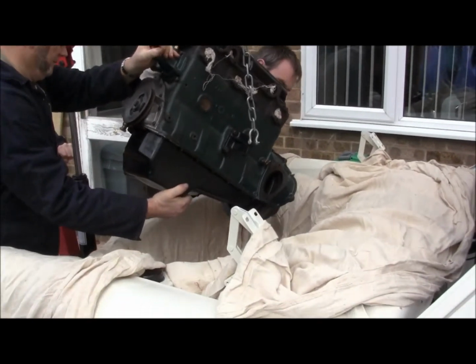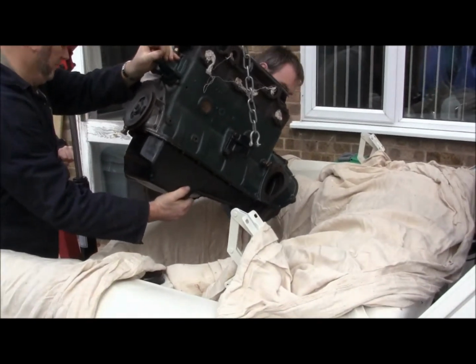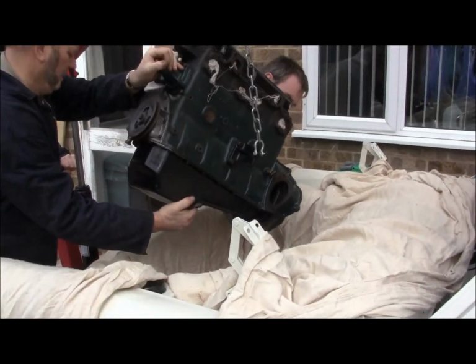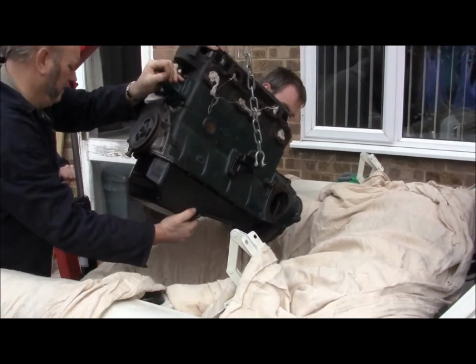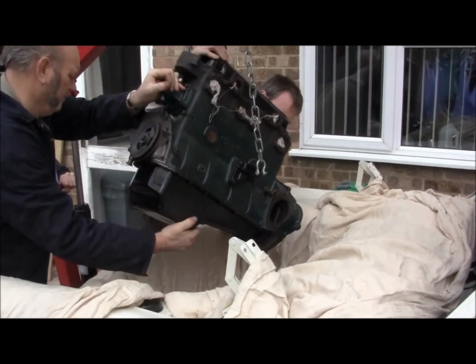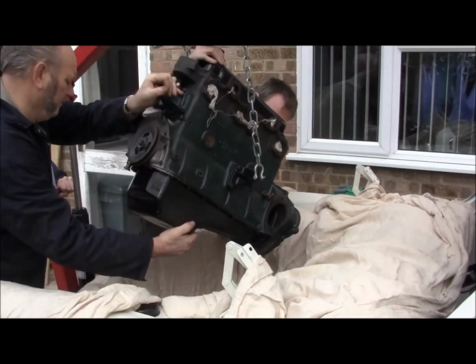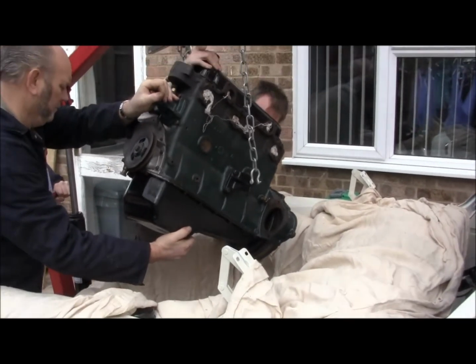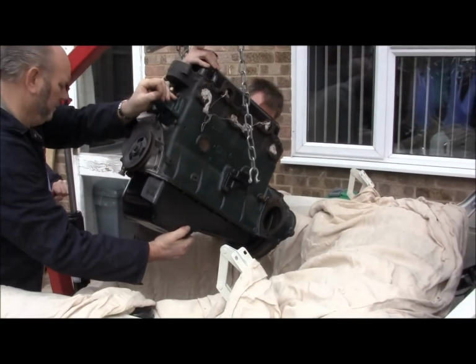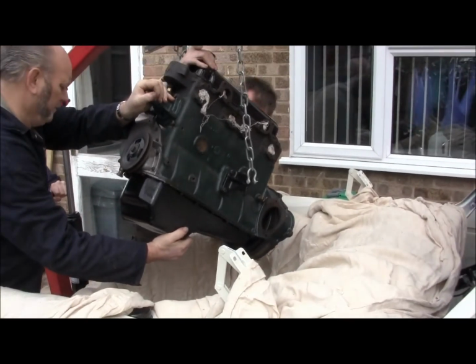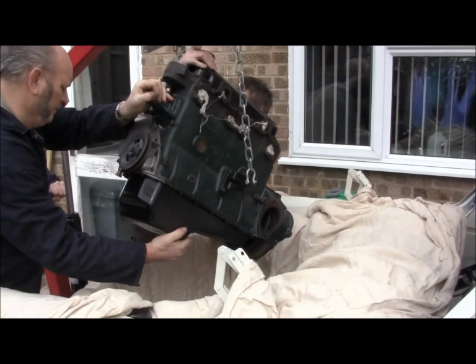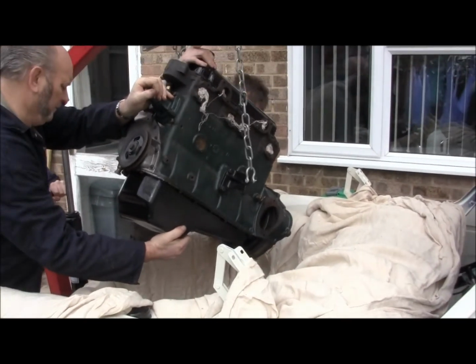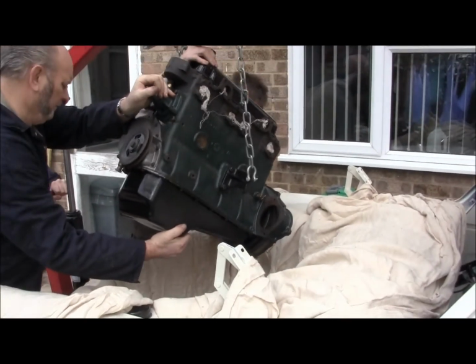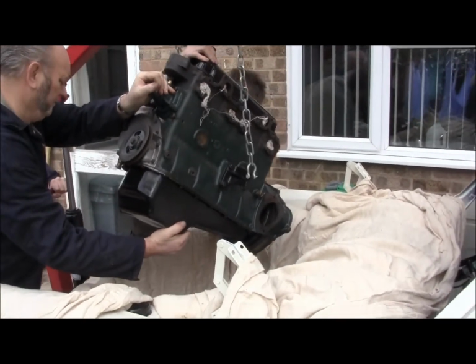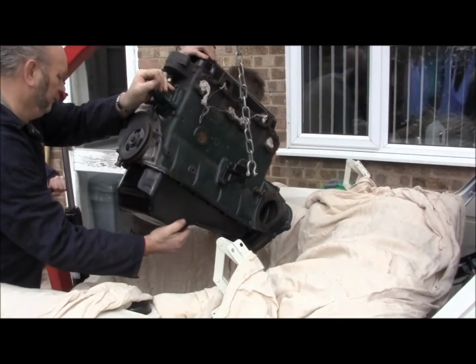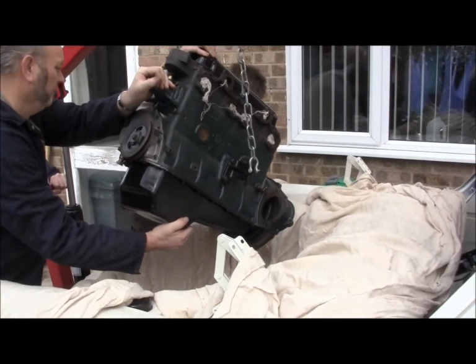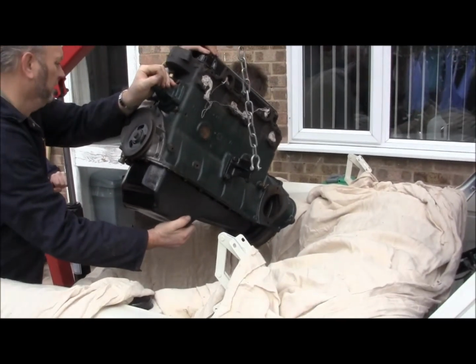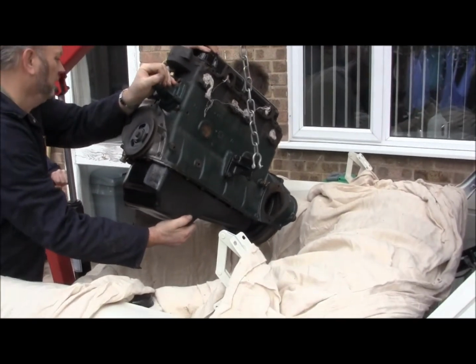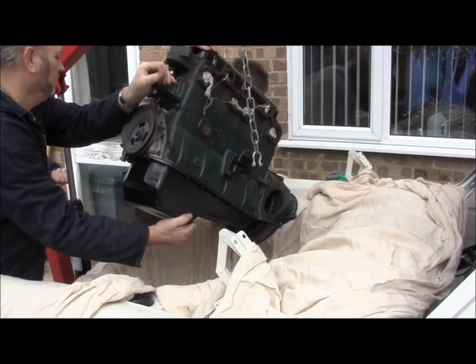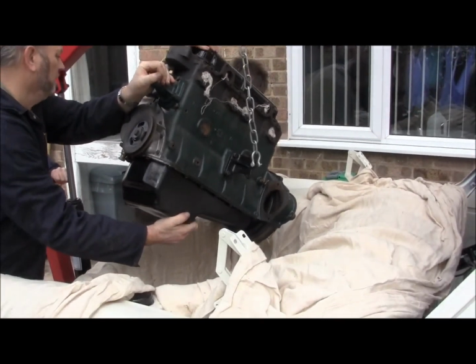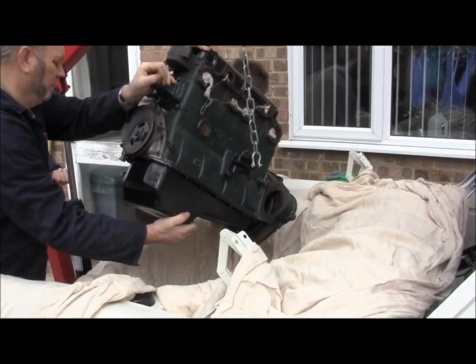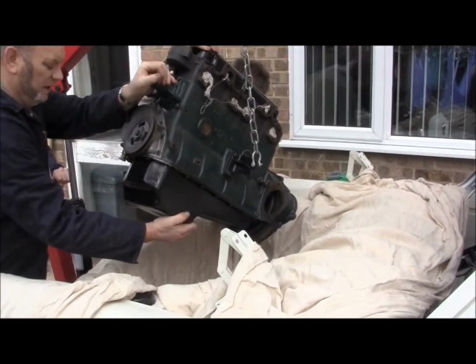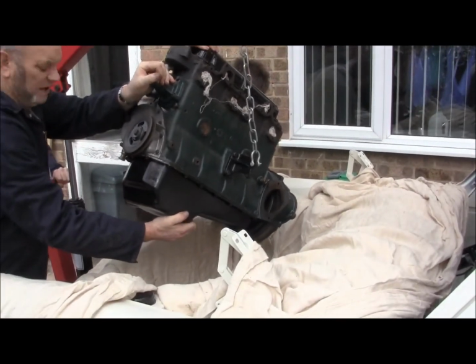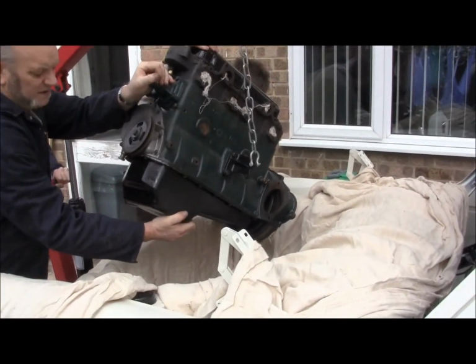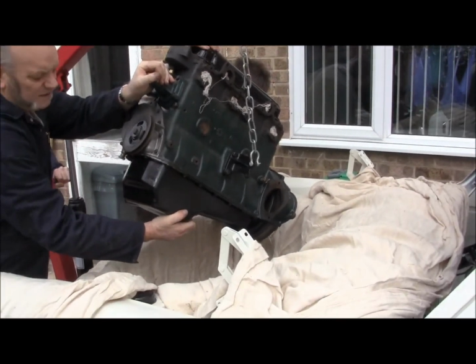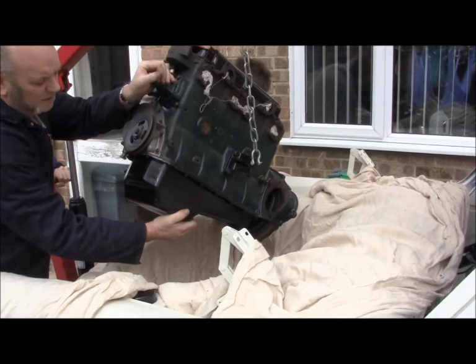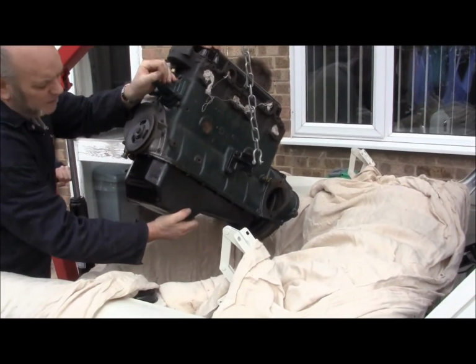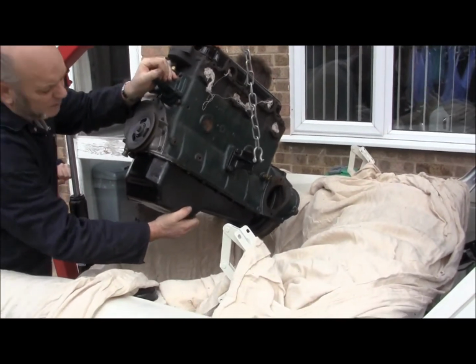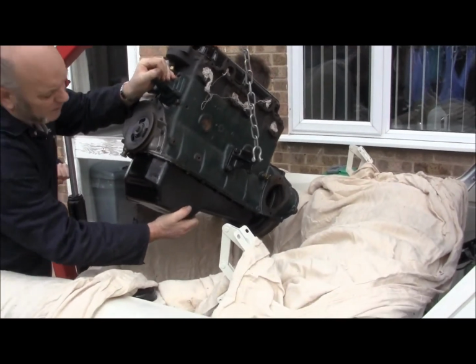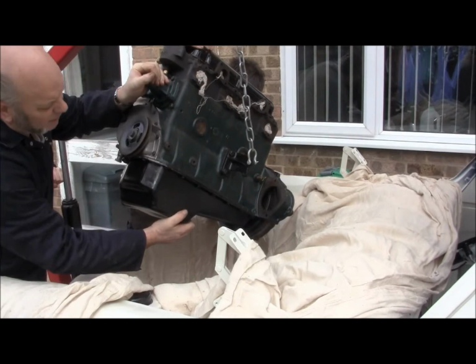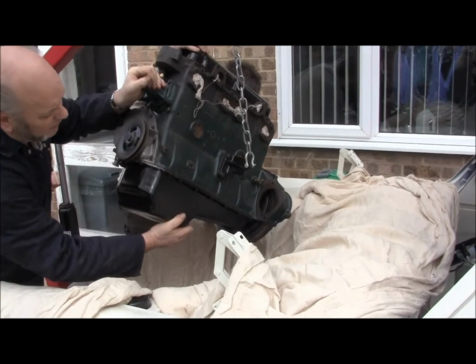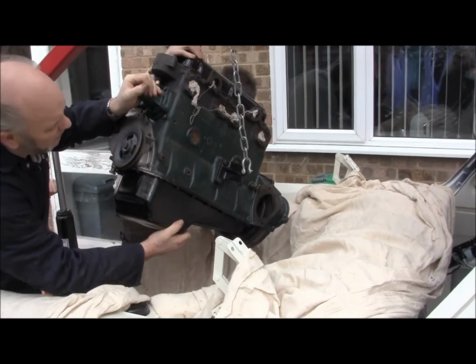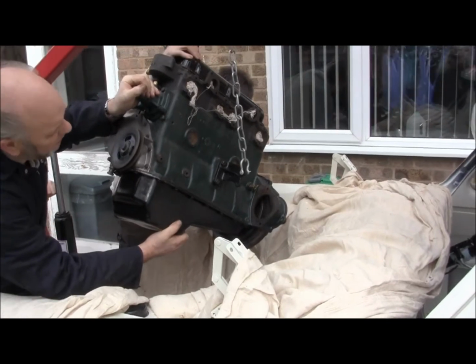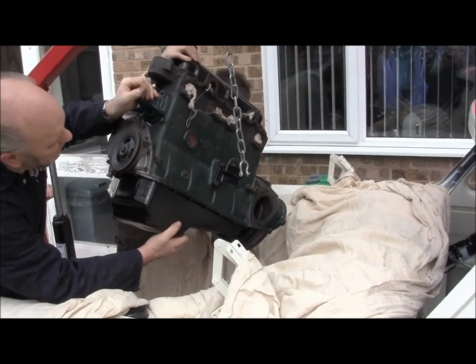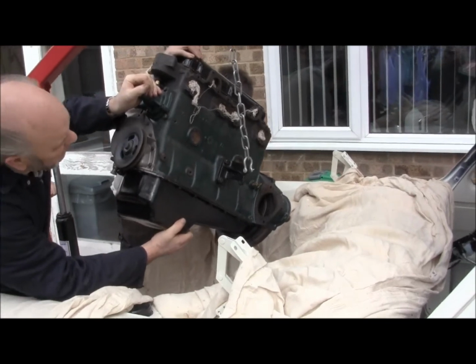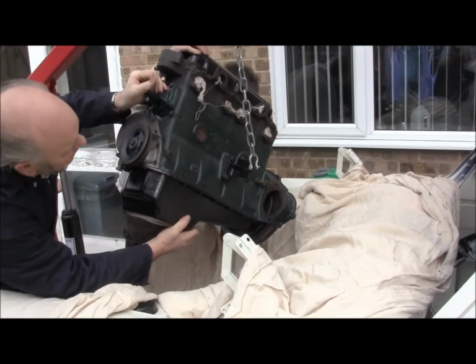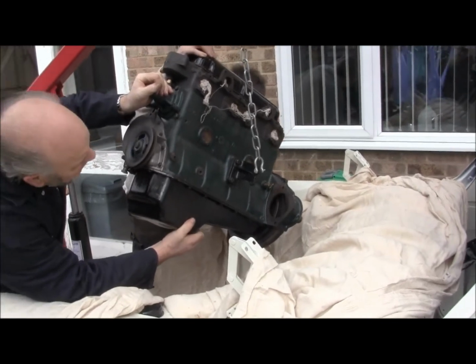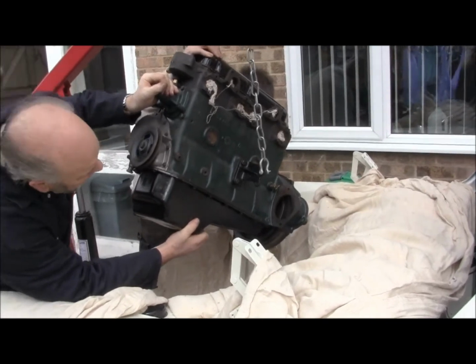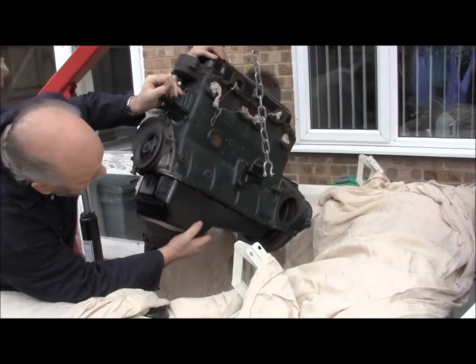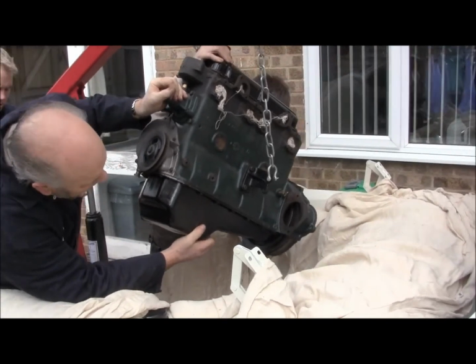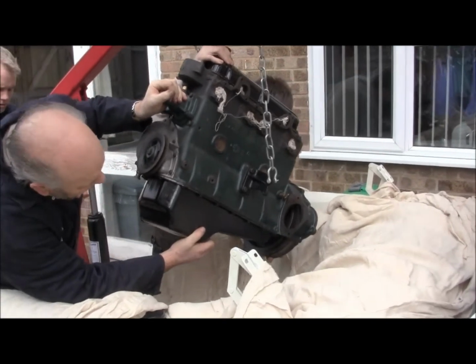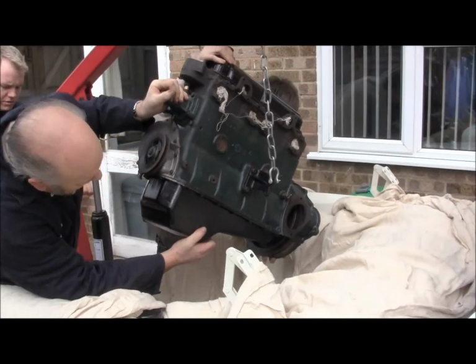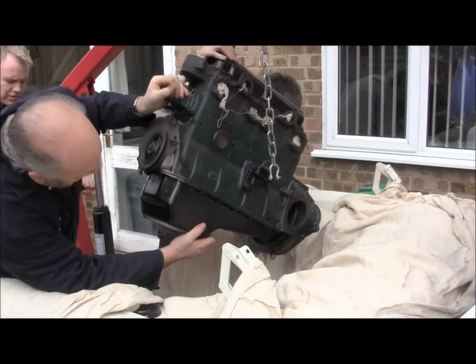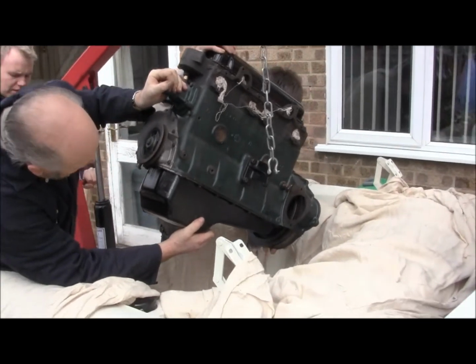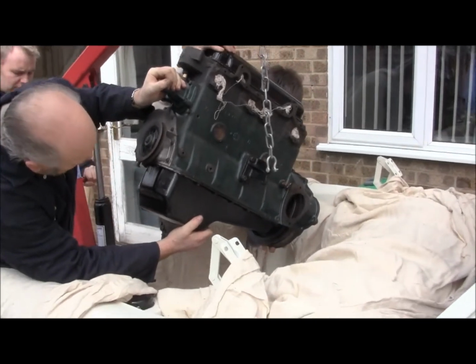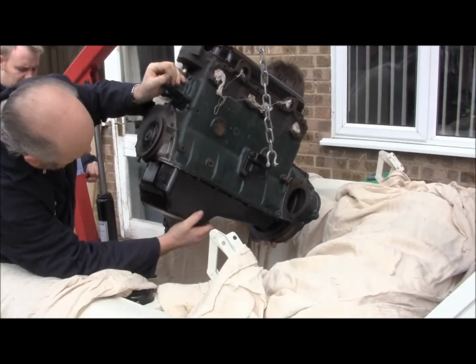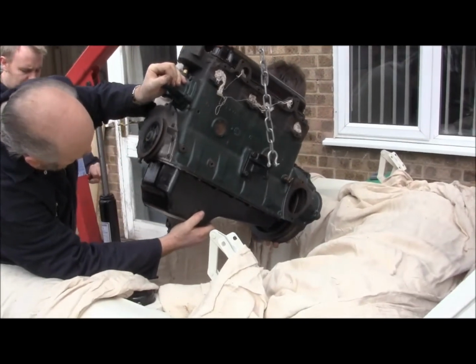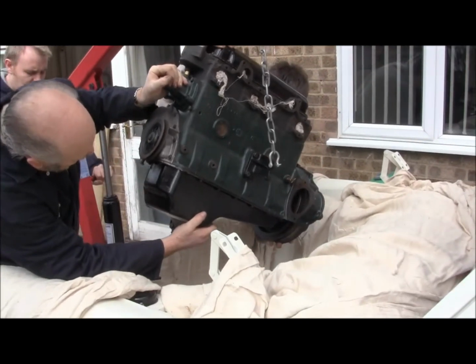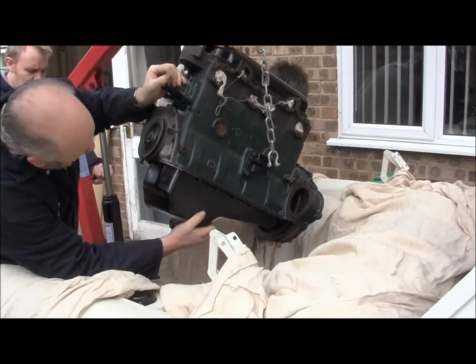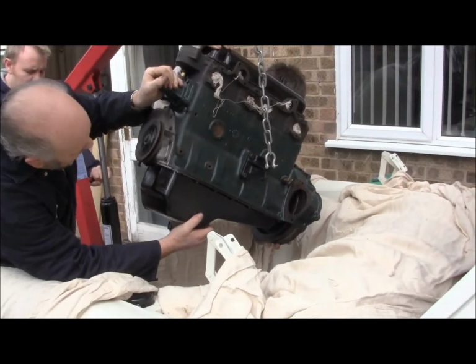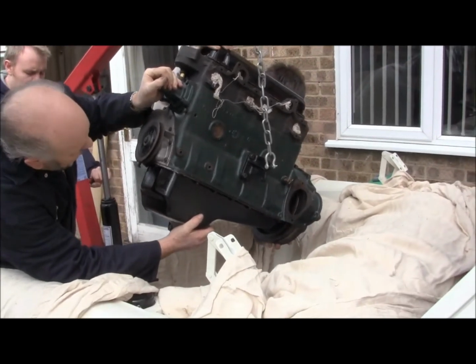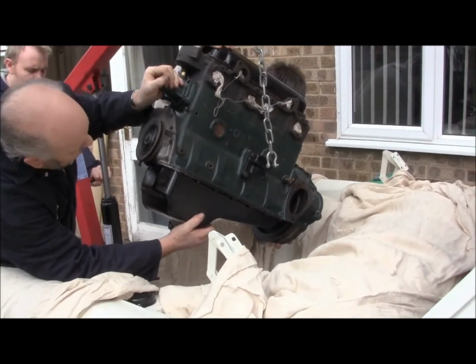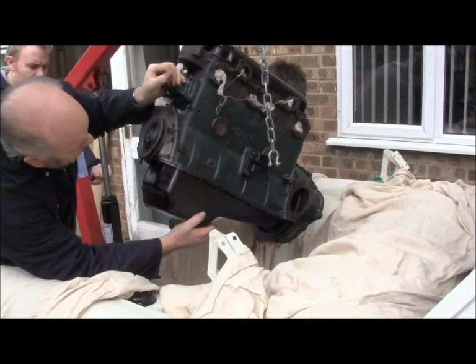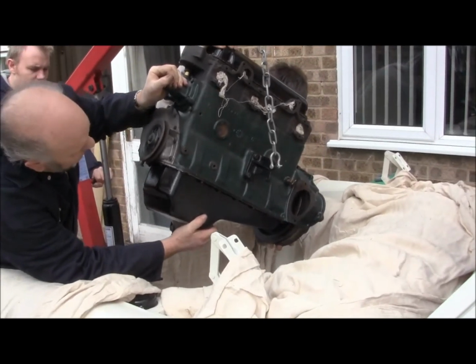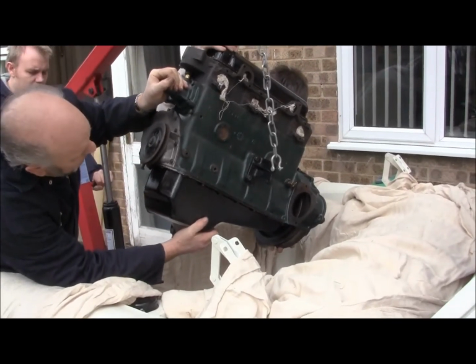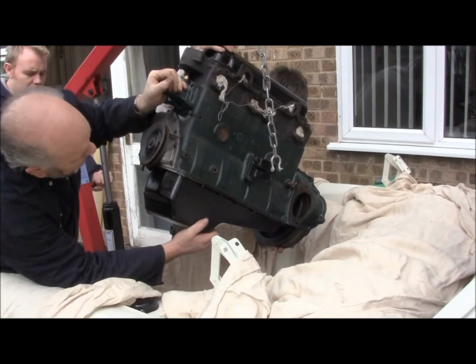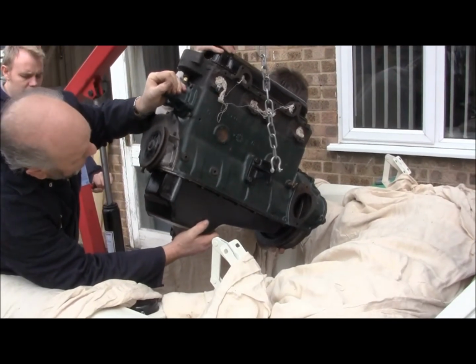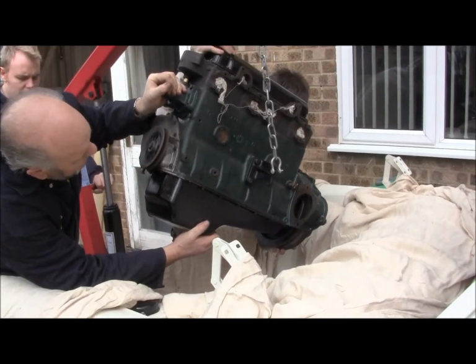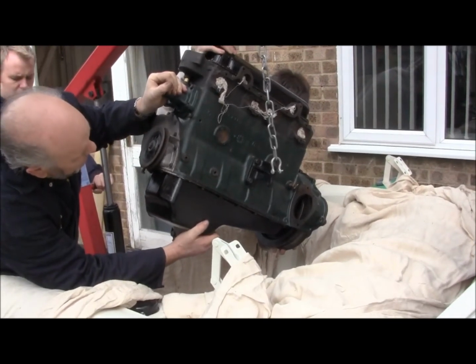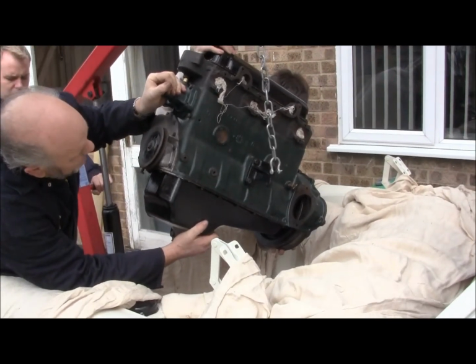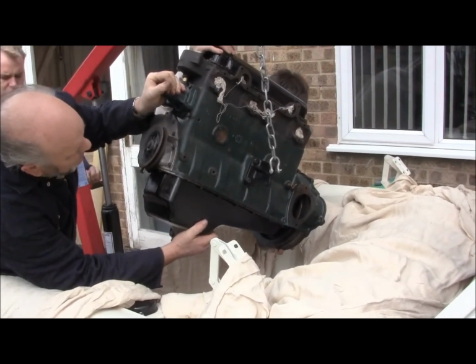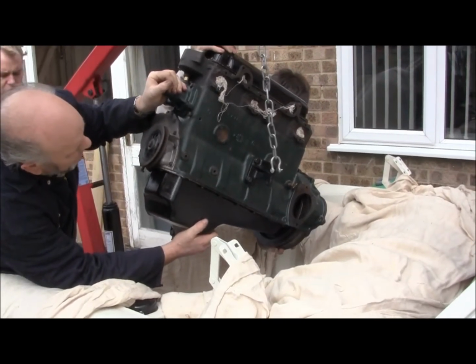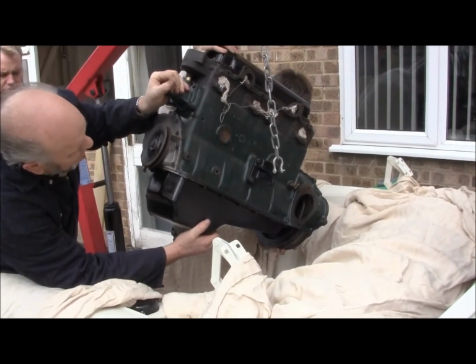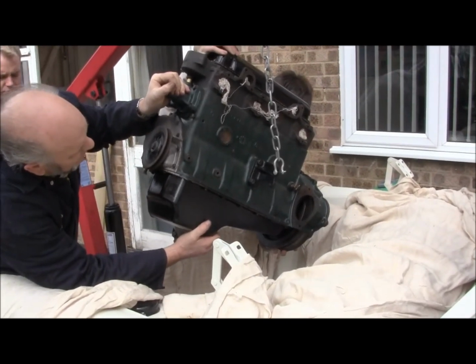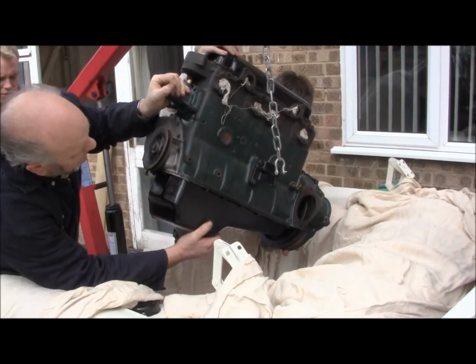Right, remember your throttle linkage, your sight. Yes, I am. Lower very, very gently now.